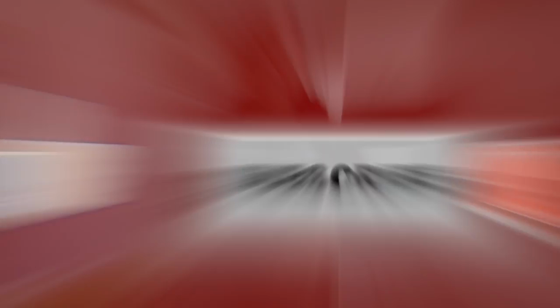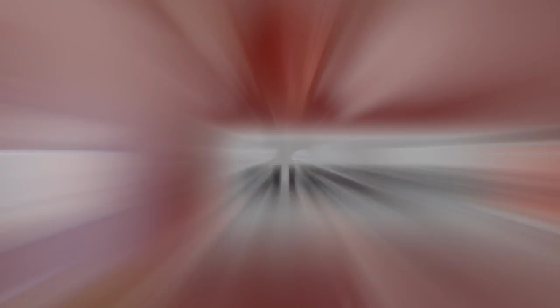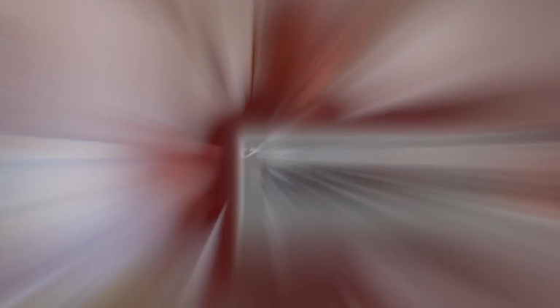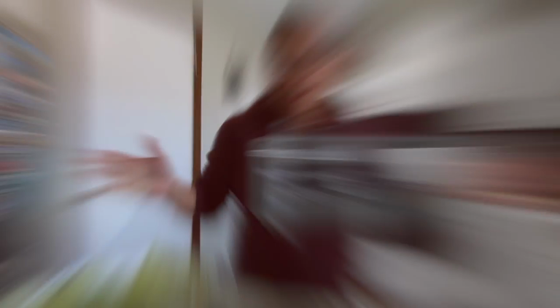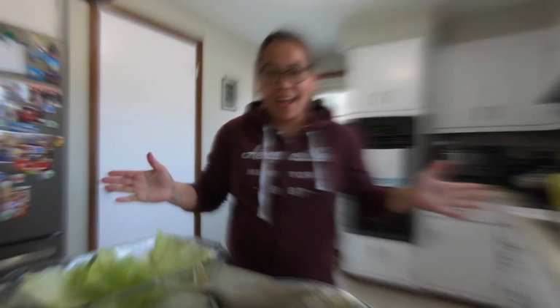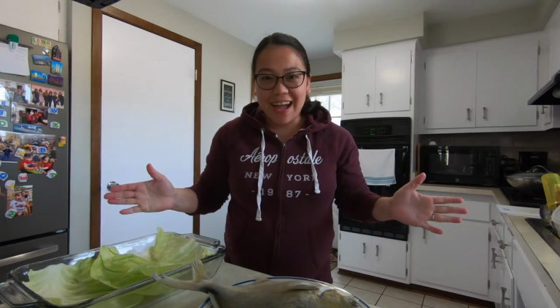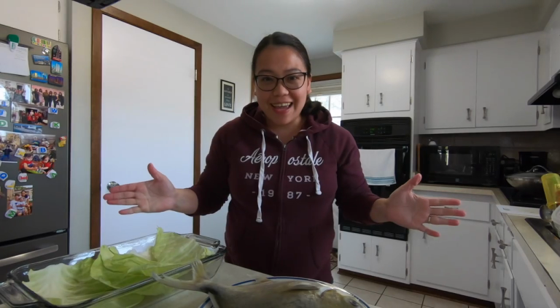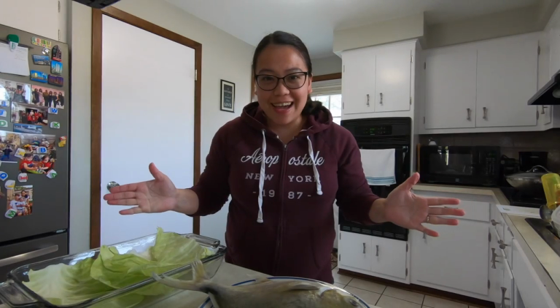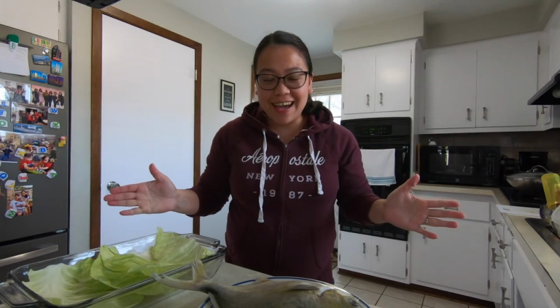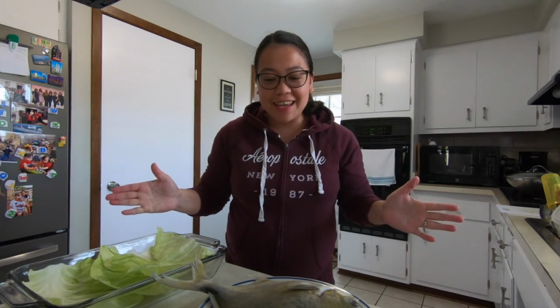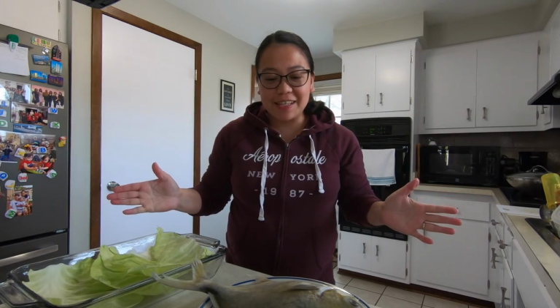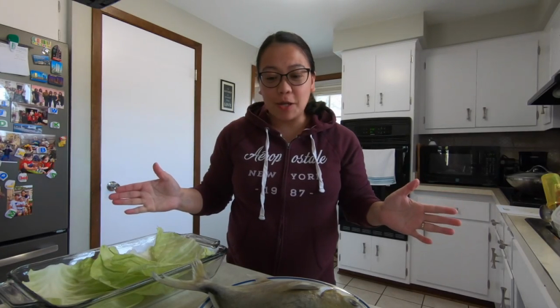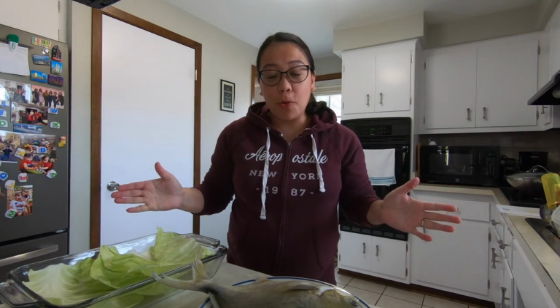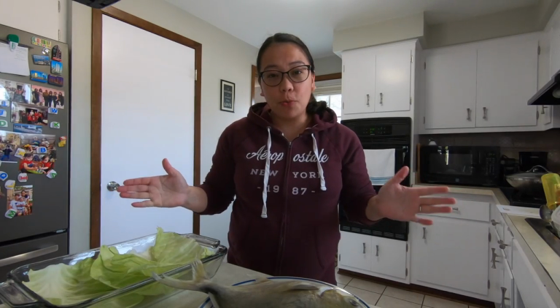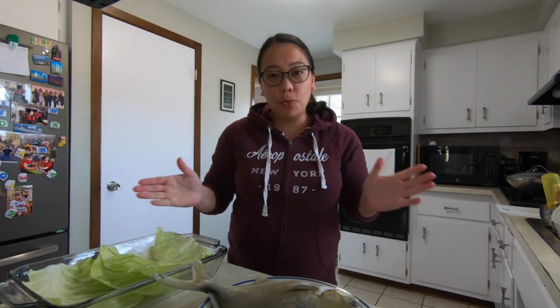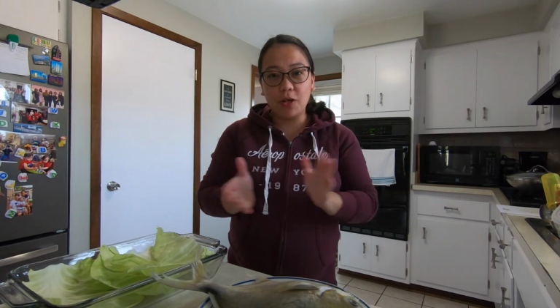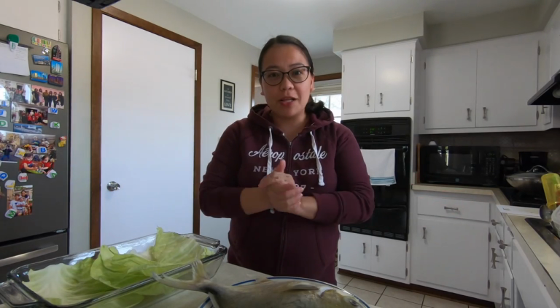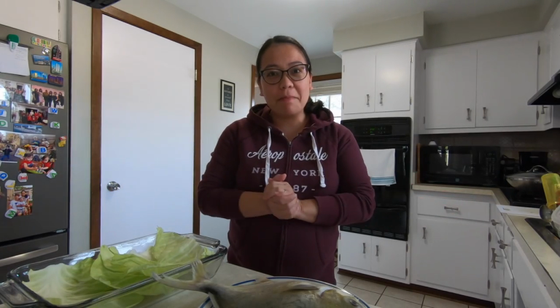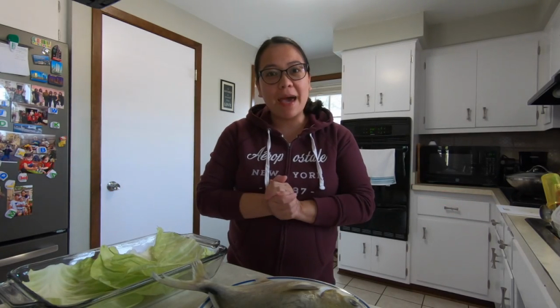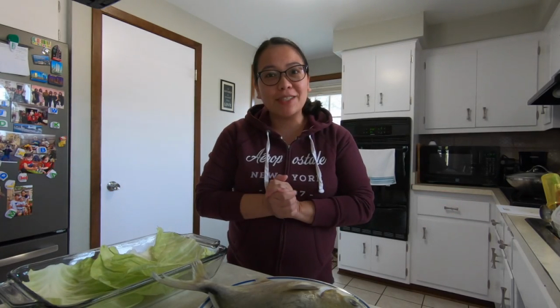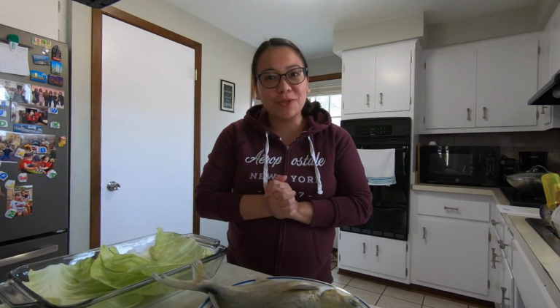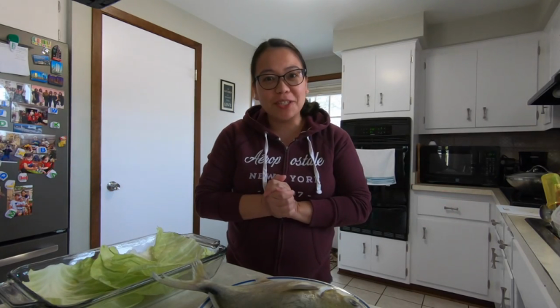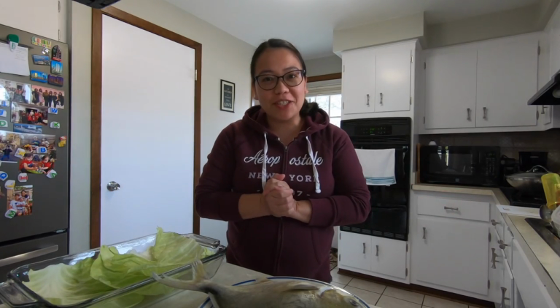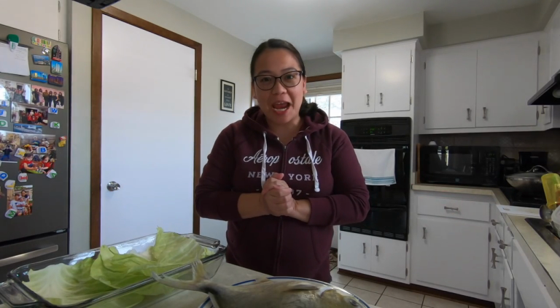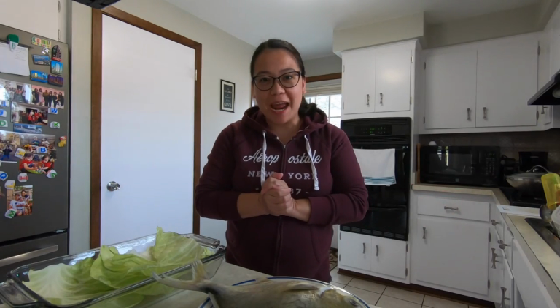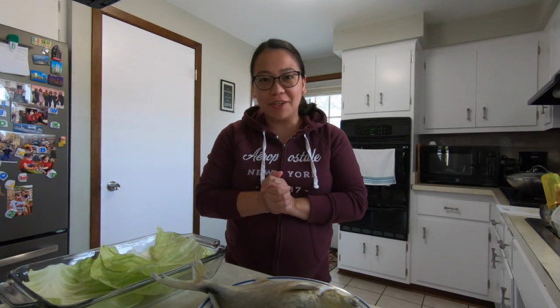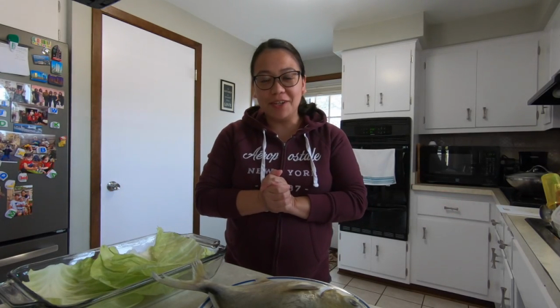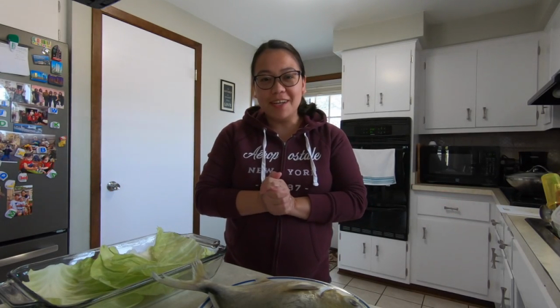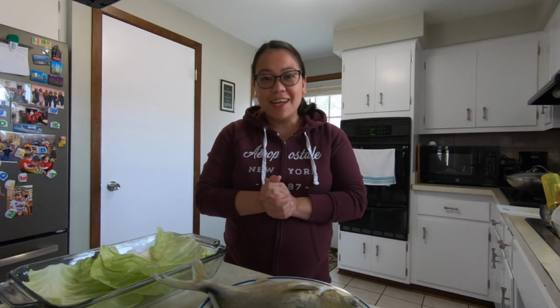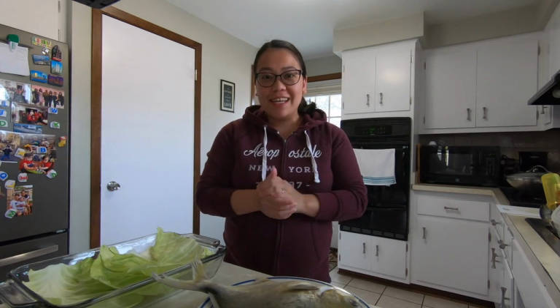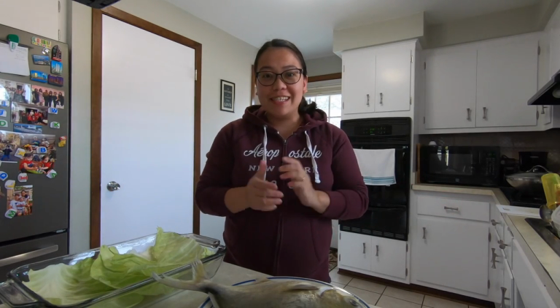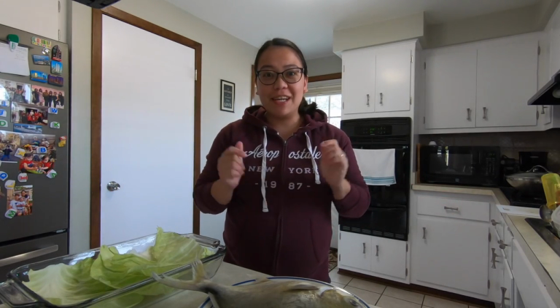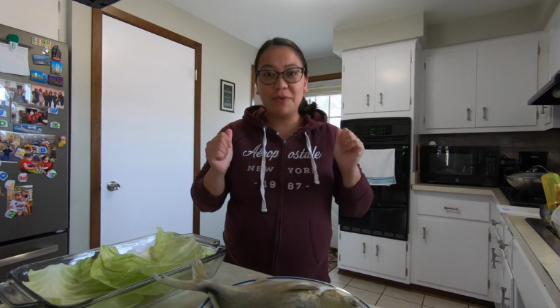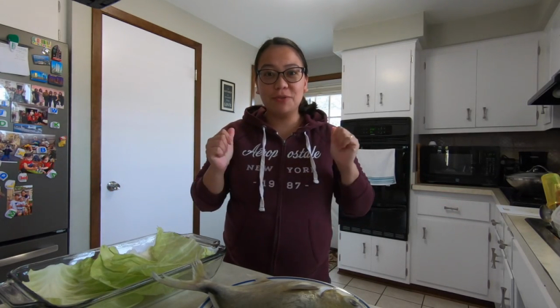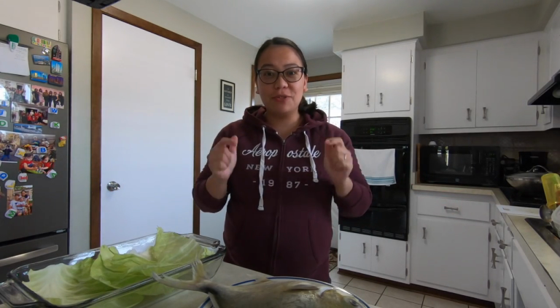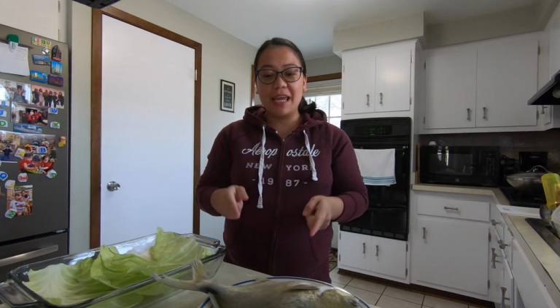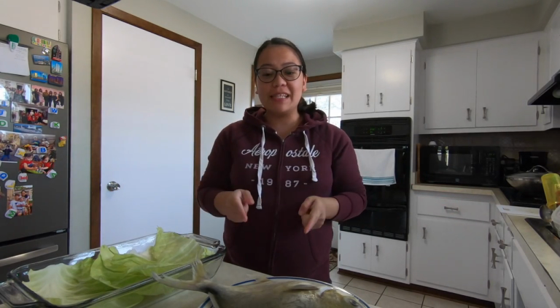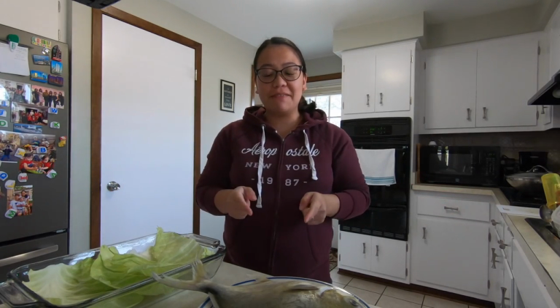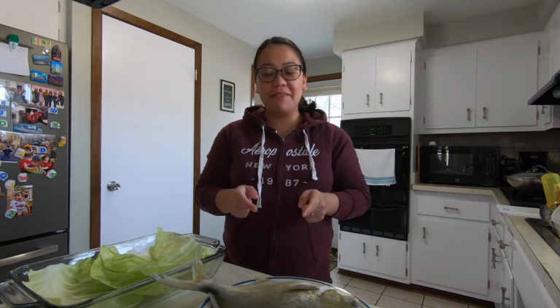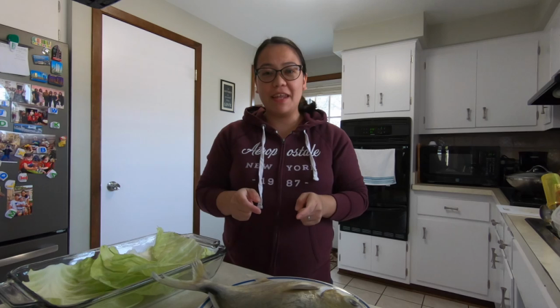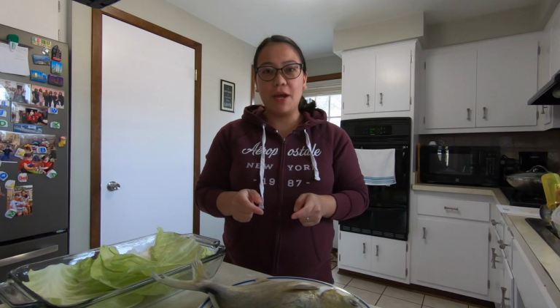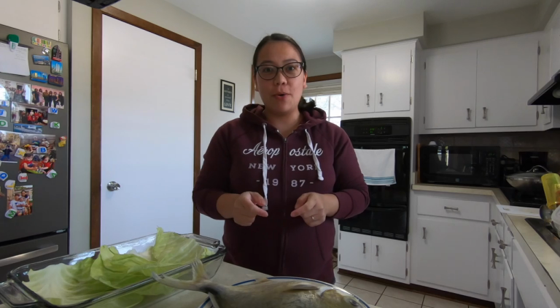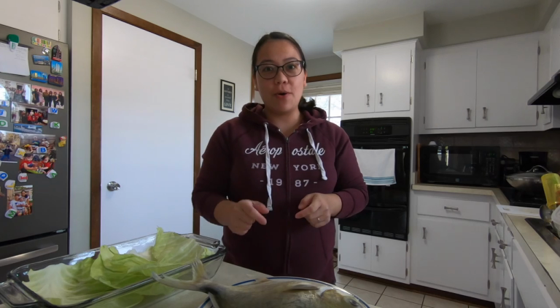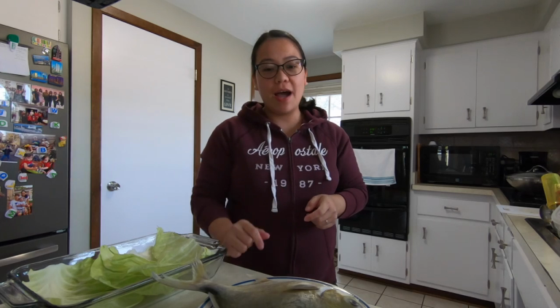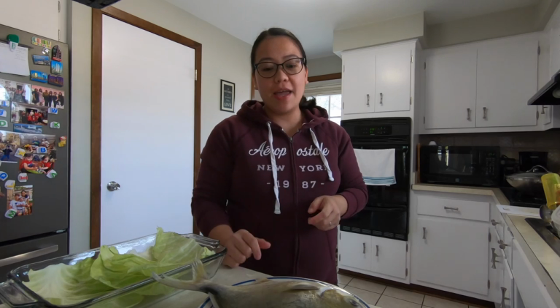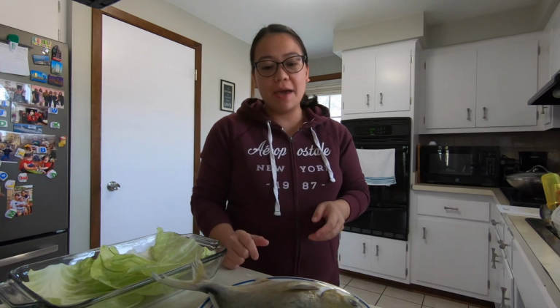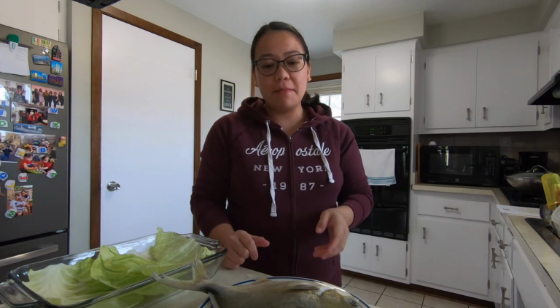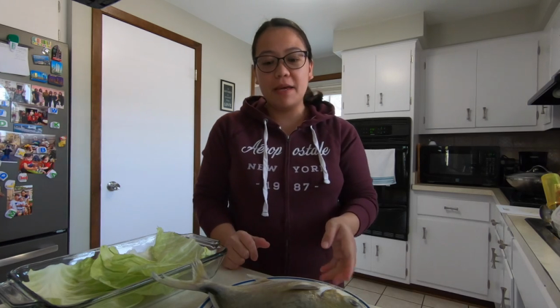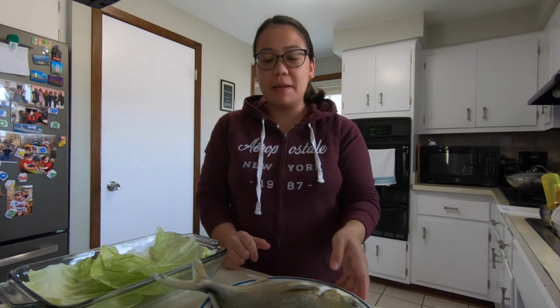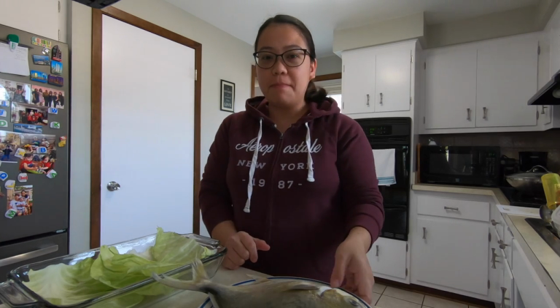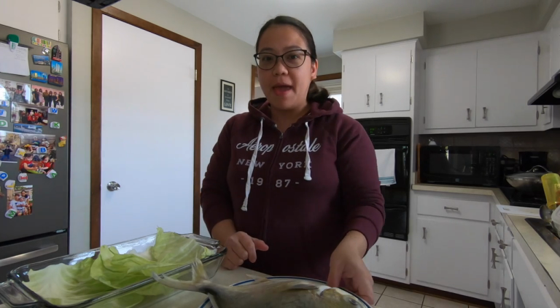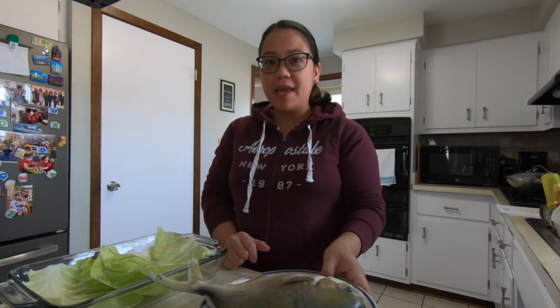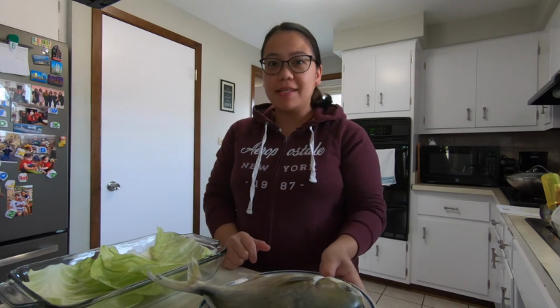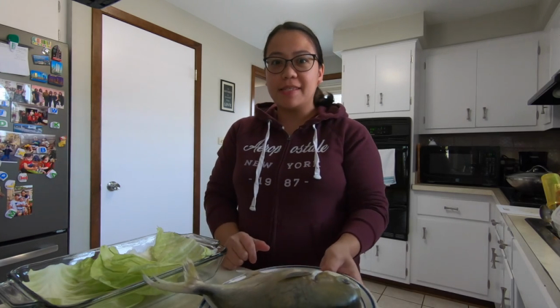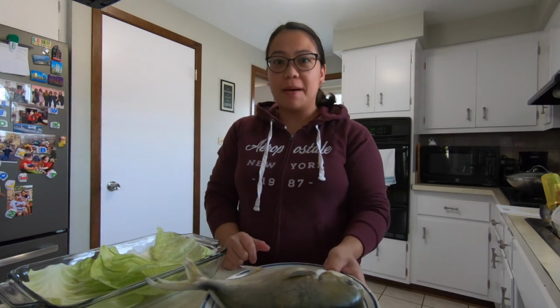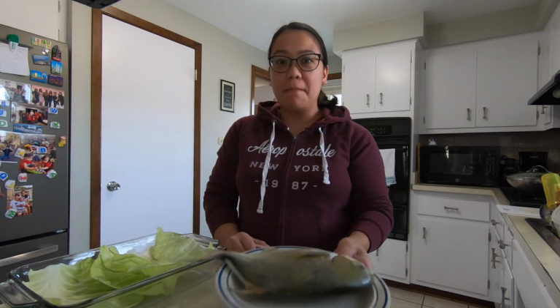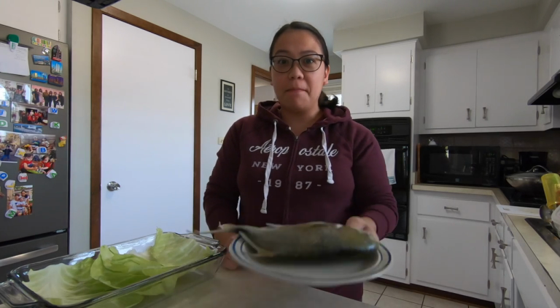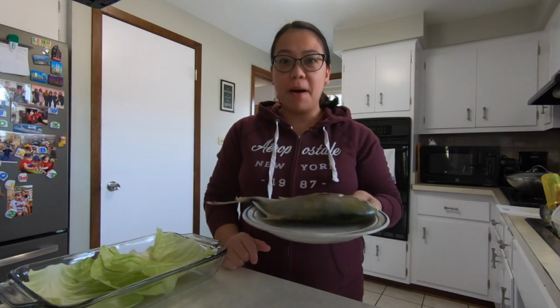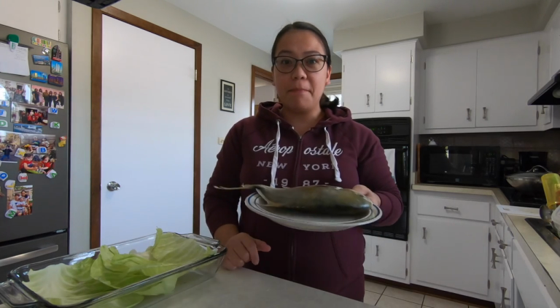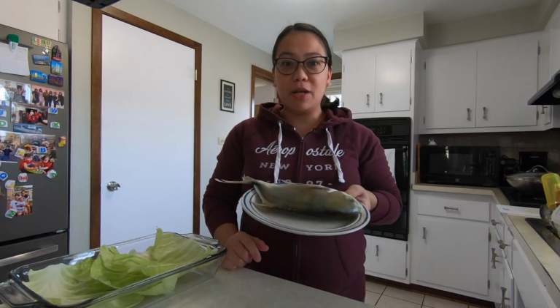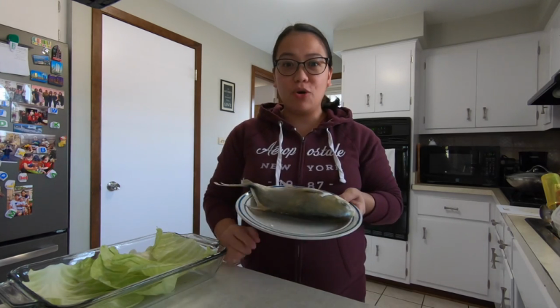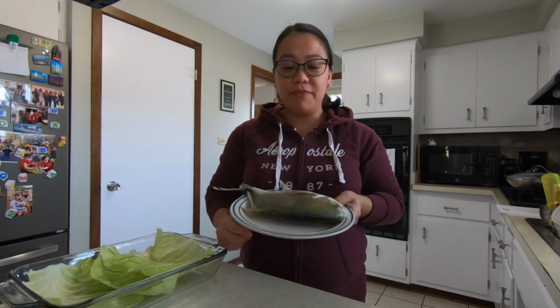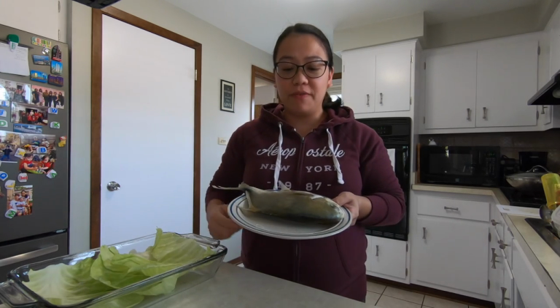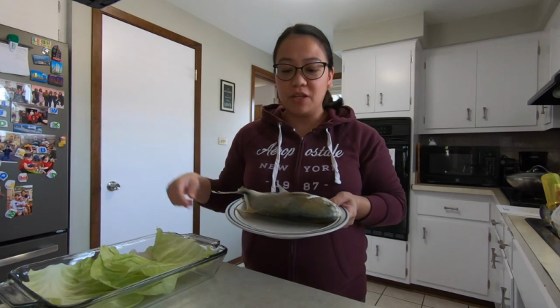Hi guys, welcome back to our channel. So today's video, I am gonna bake some Pompano fish.